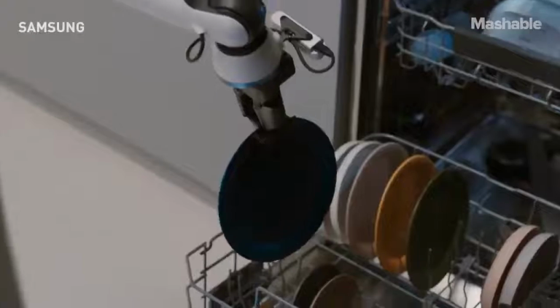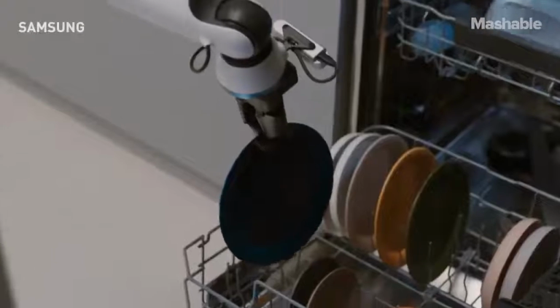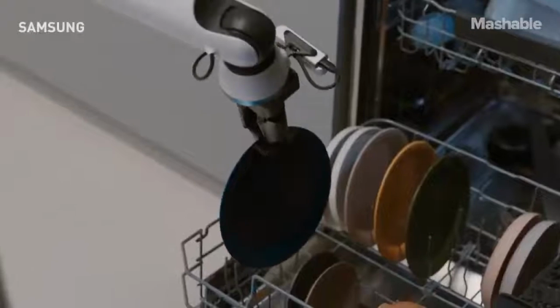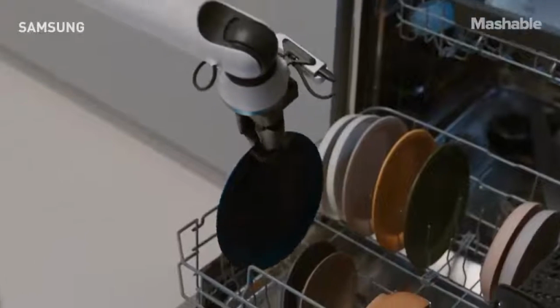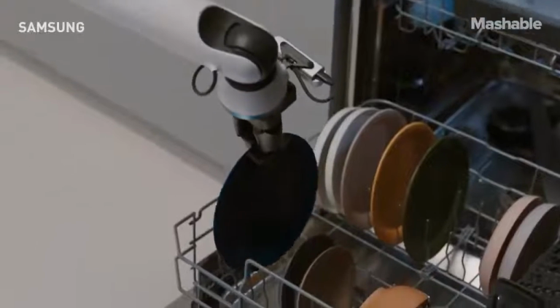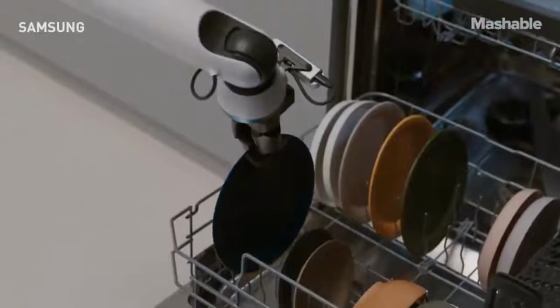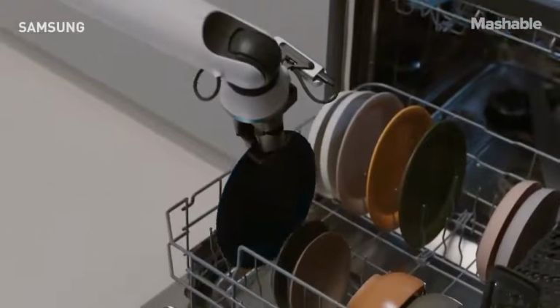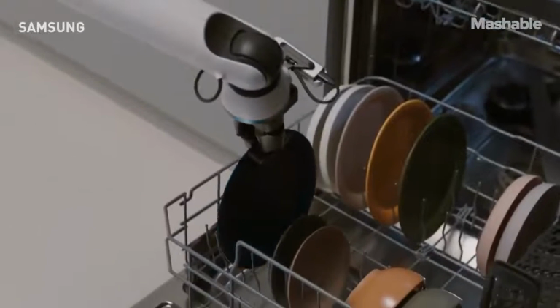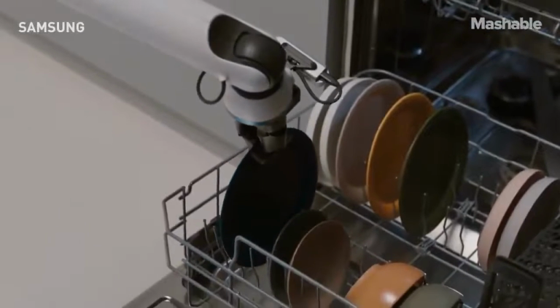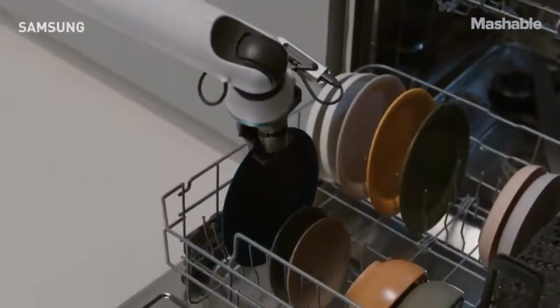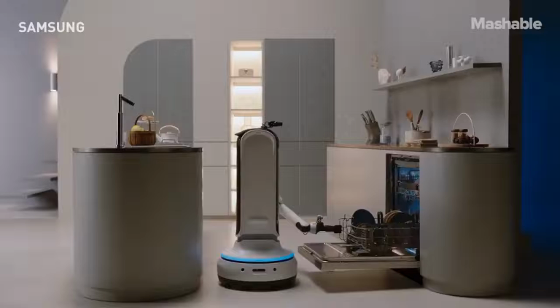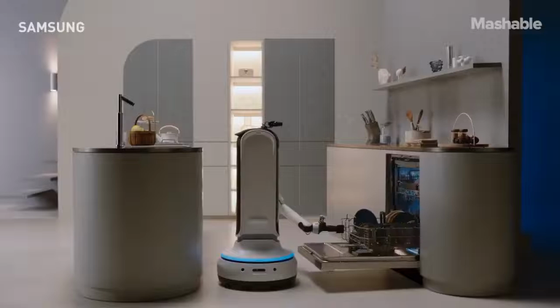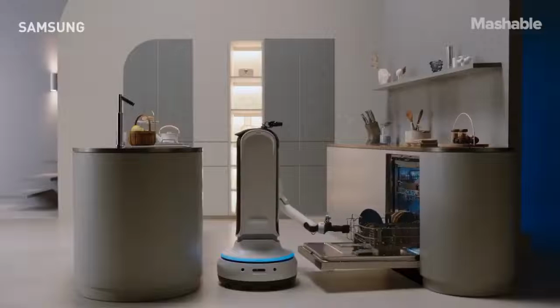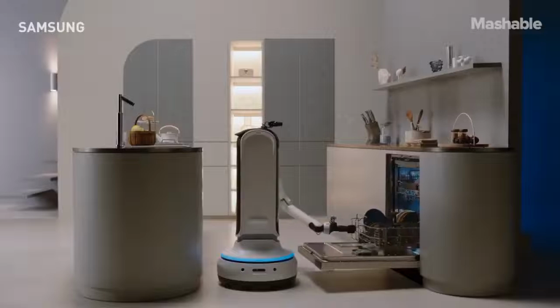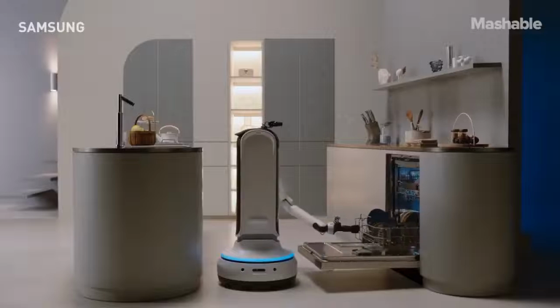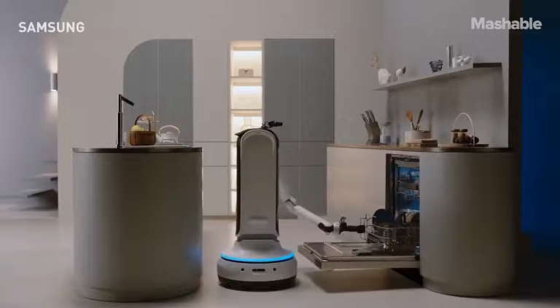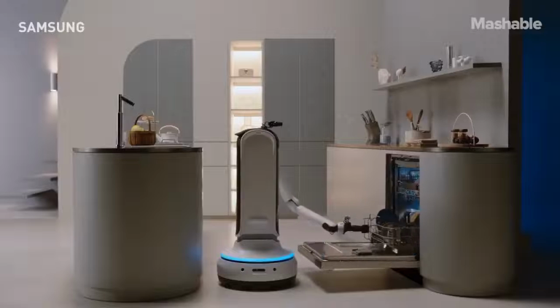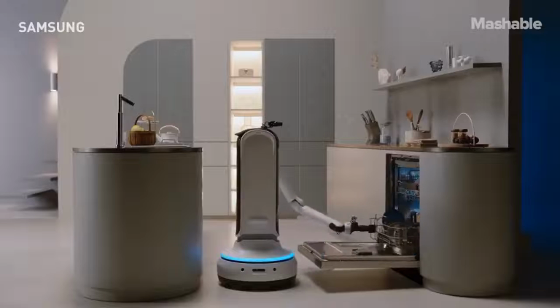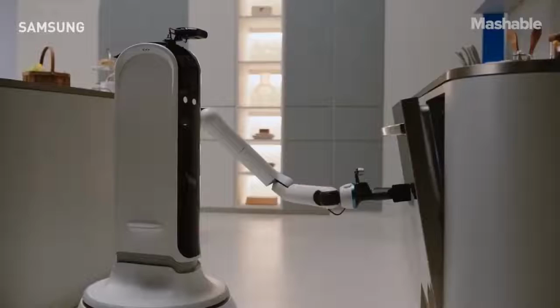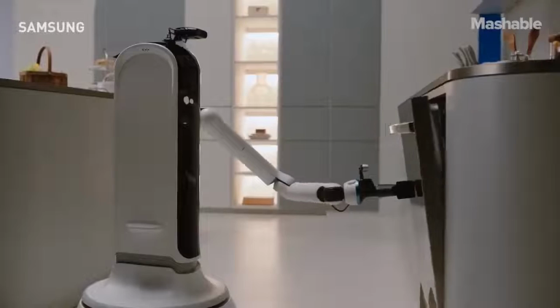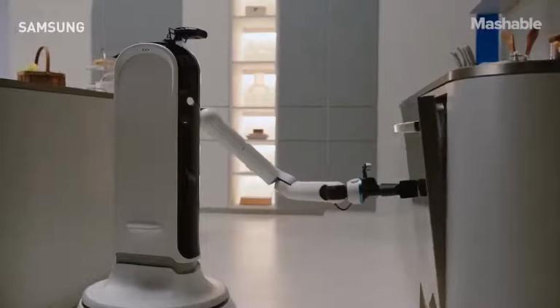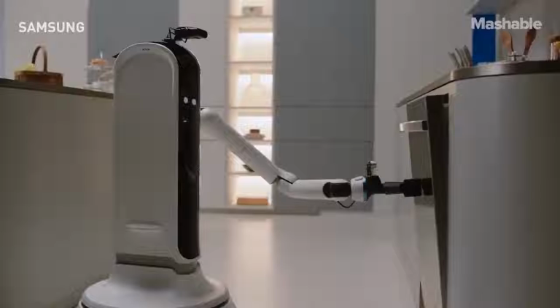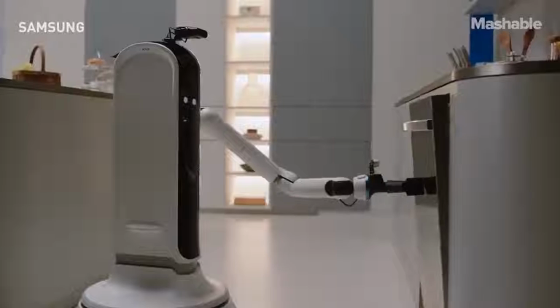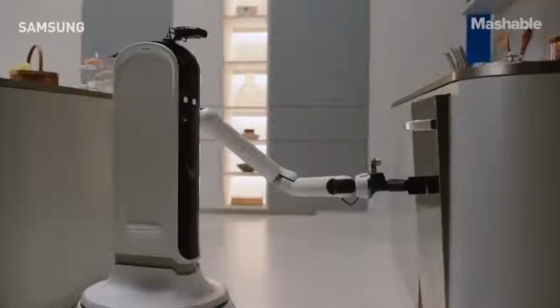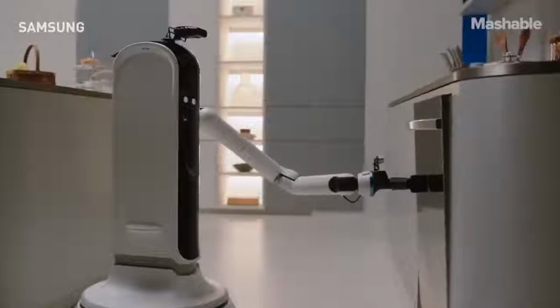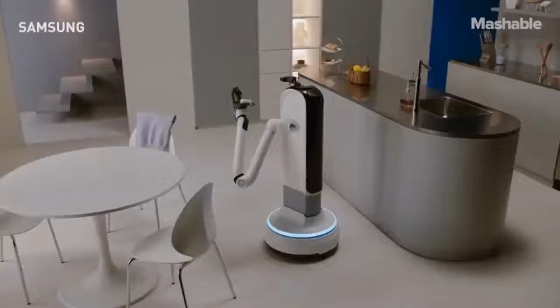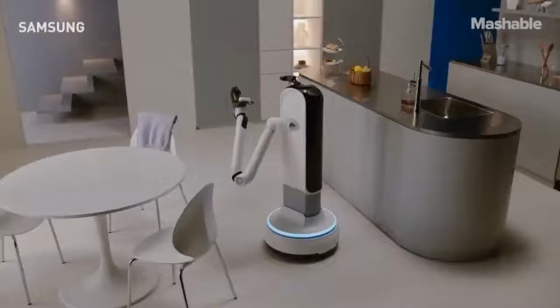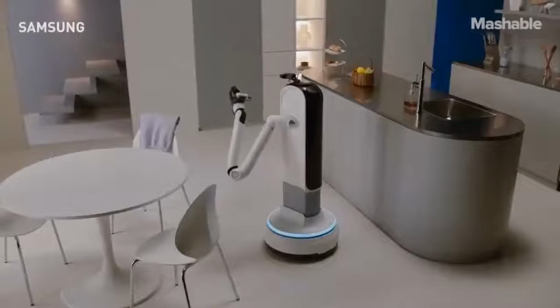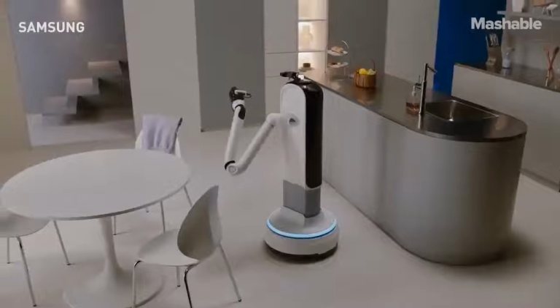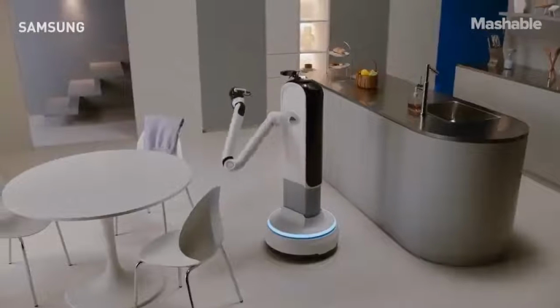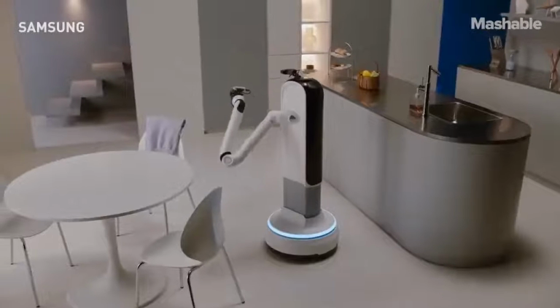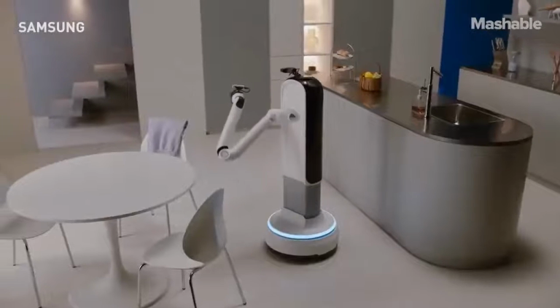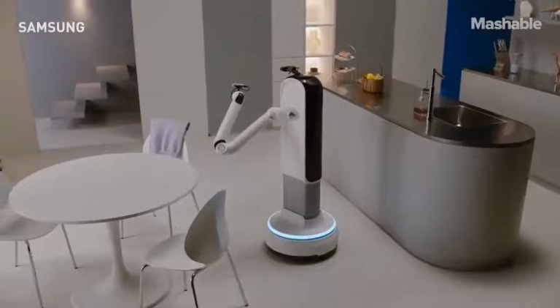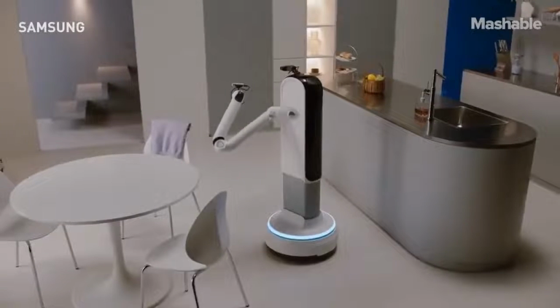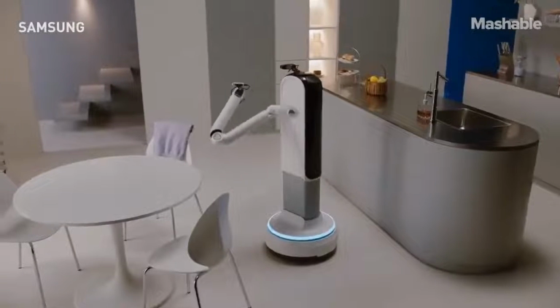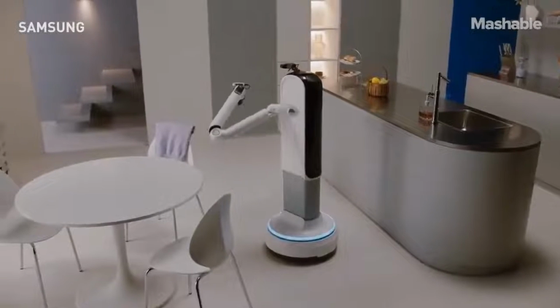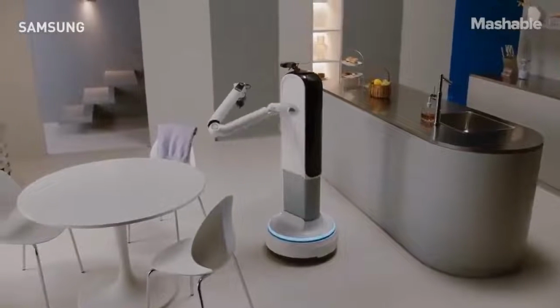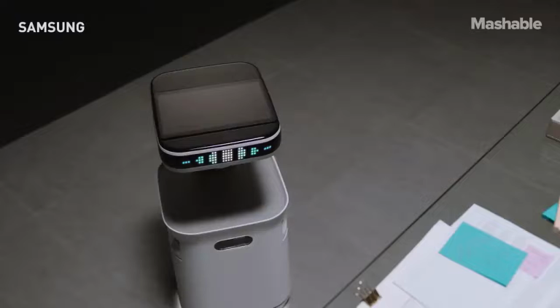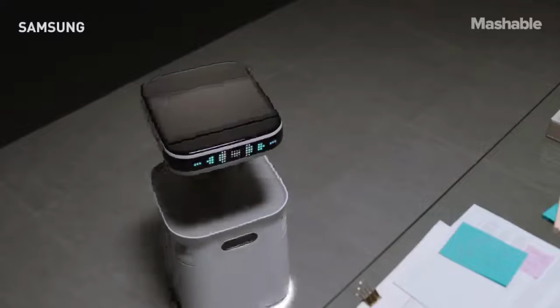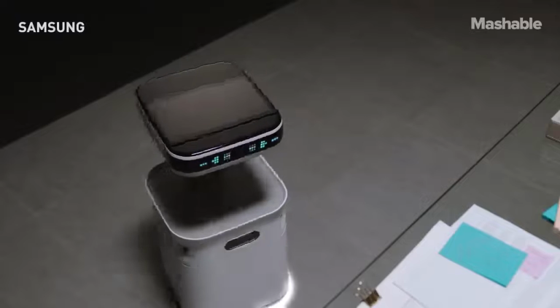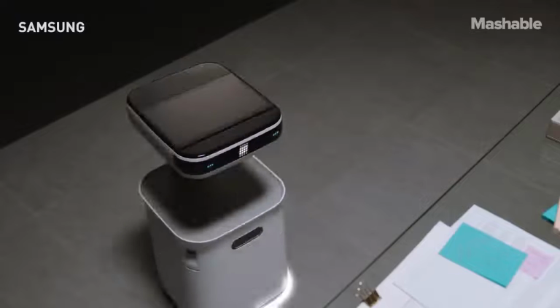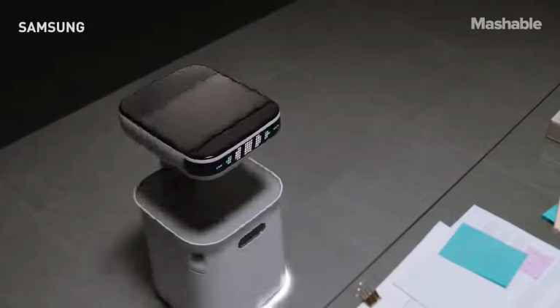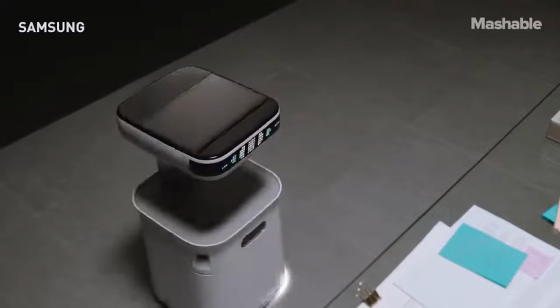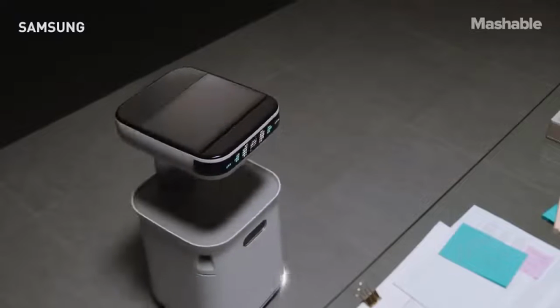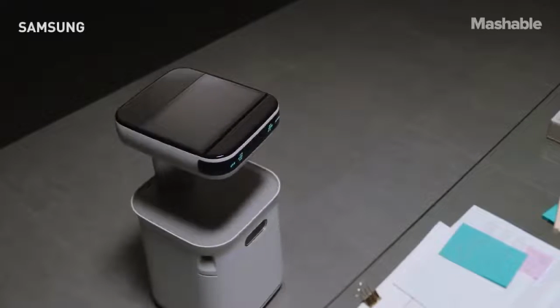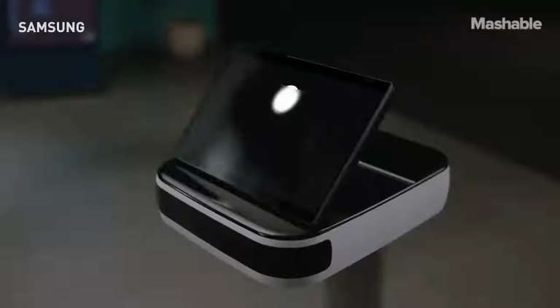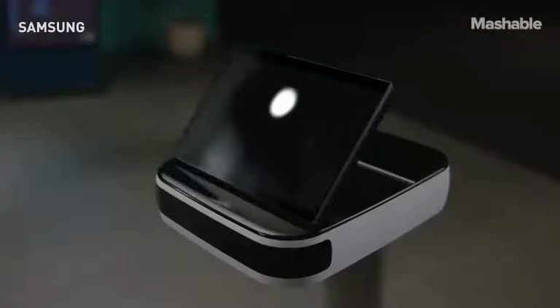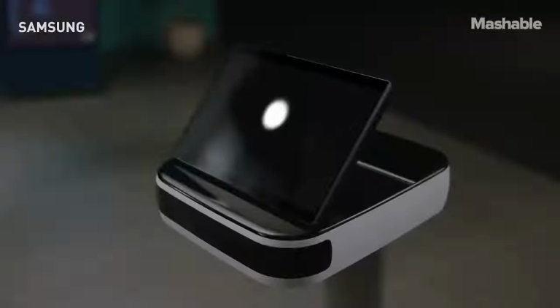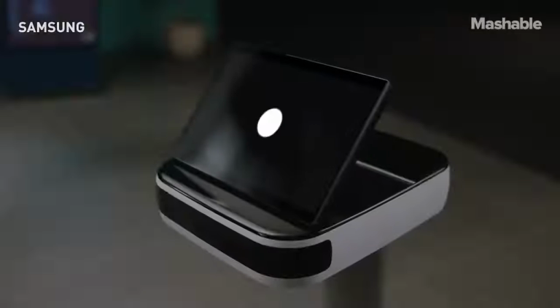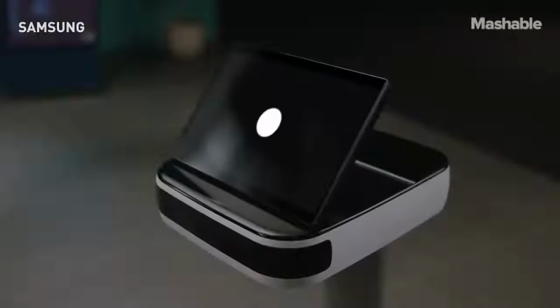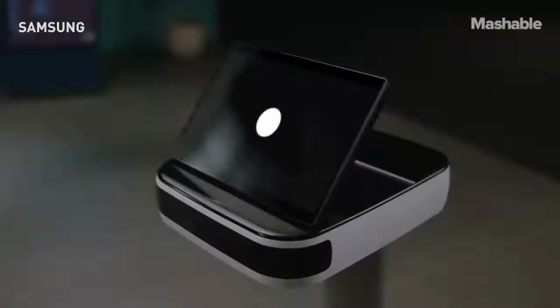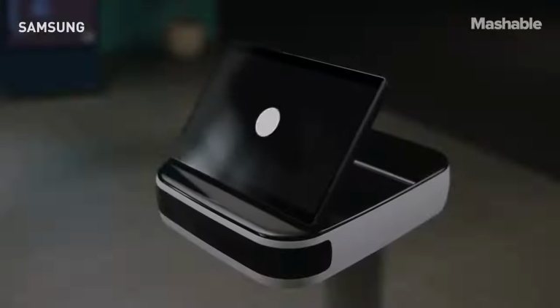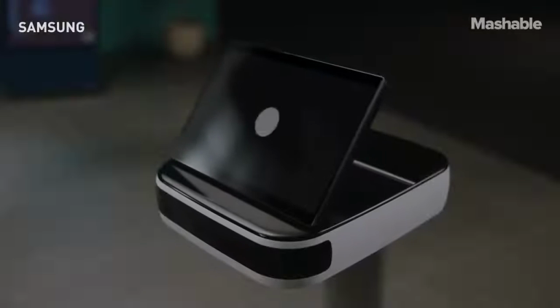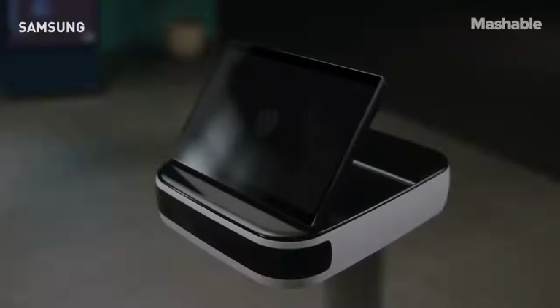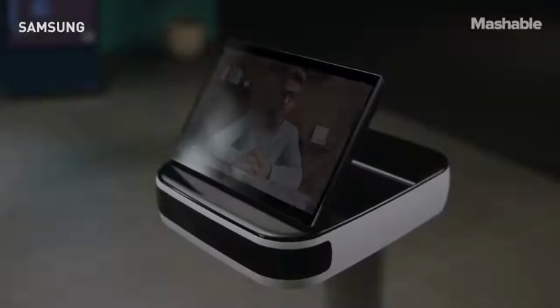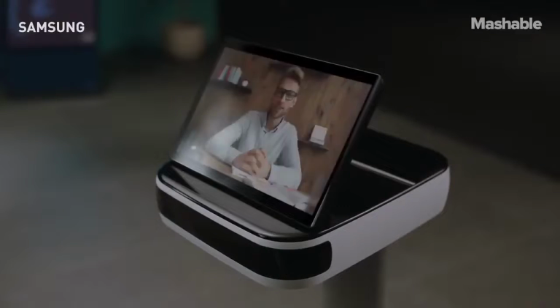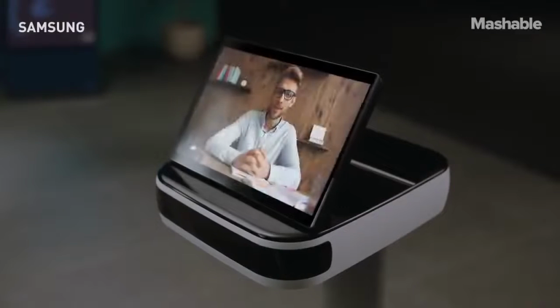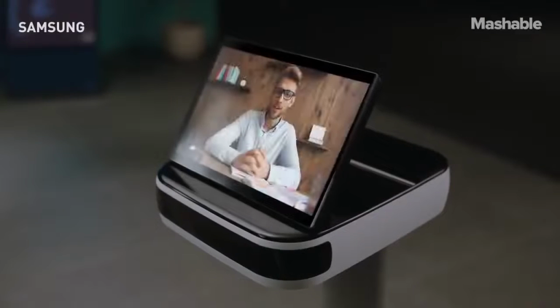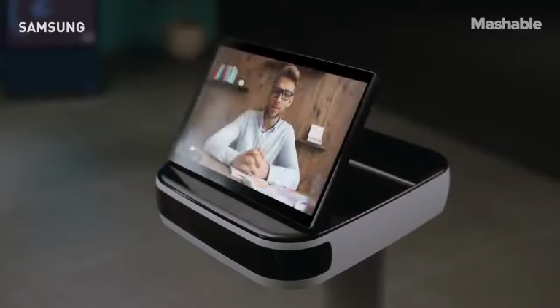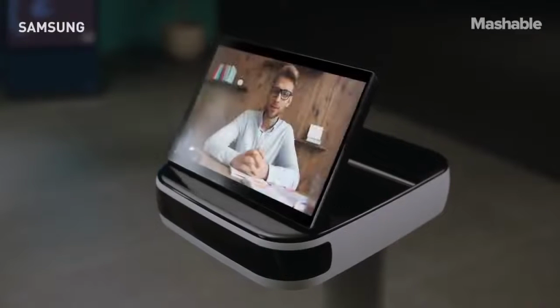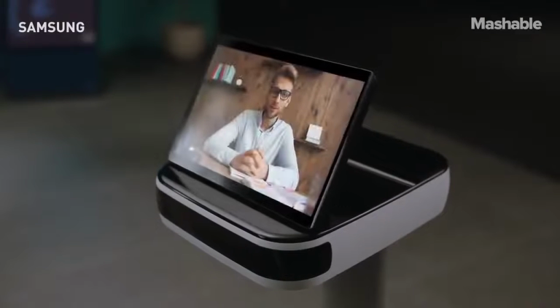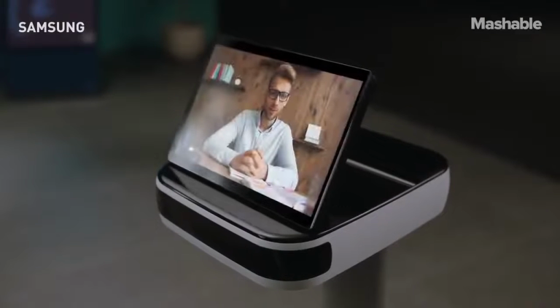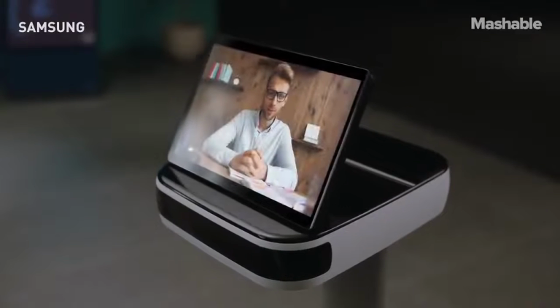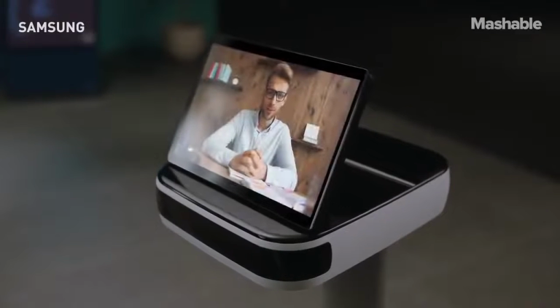Very little has been announced regarding when these bots can actually be purchased, but one thing's for sure — cleaning up just got a lot more high-tech and way easier.